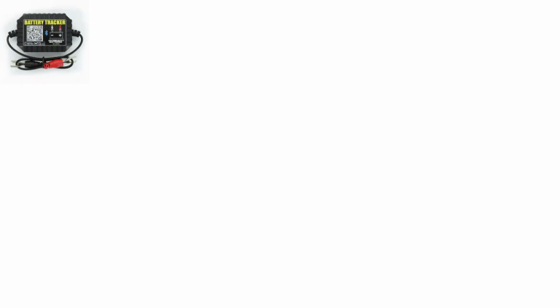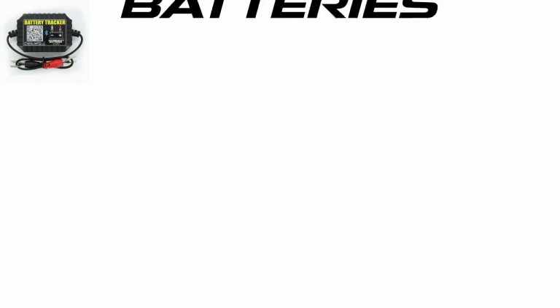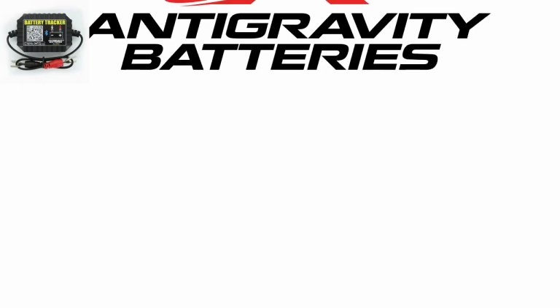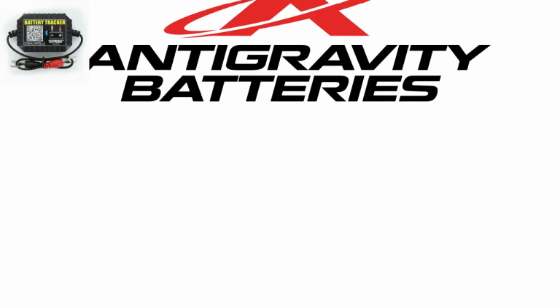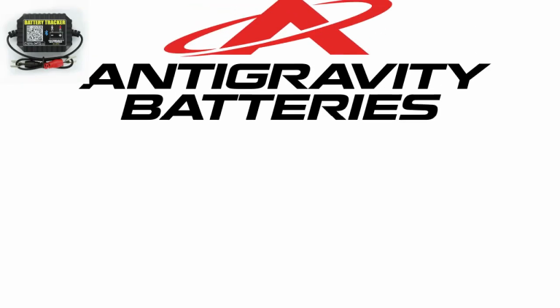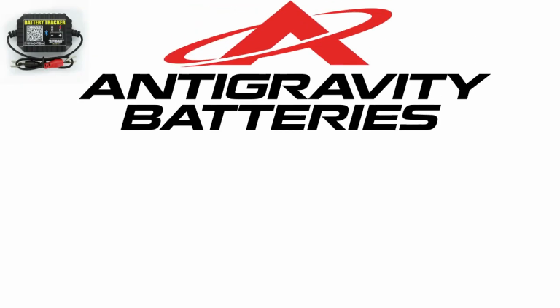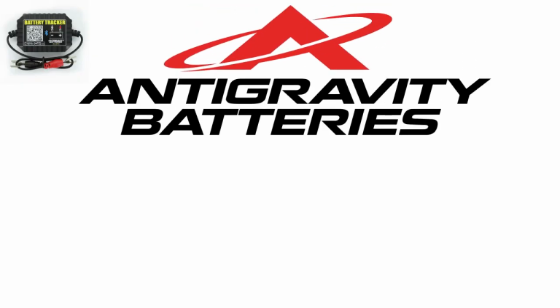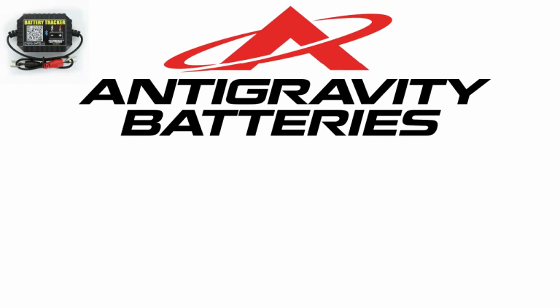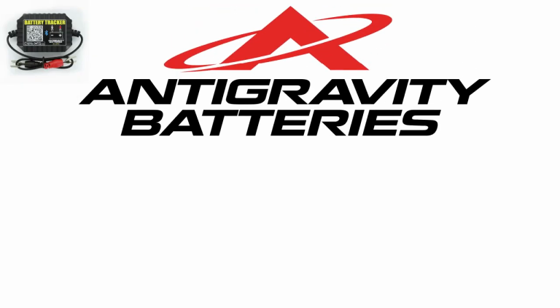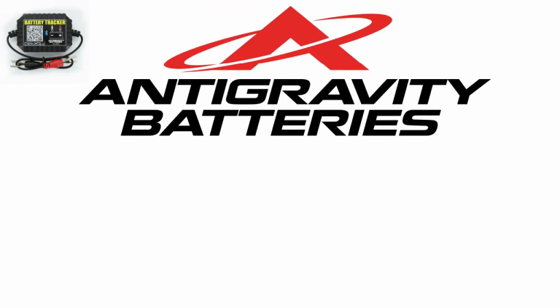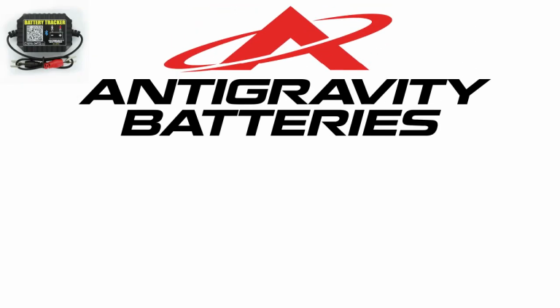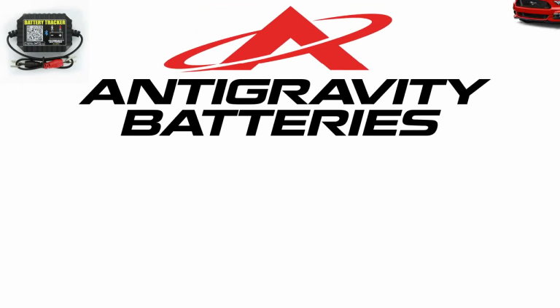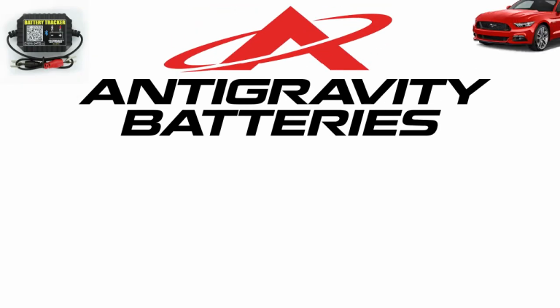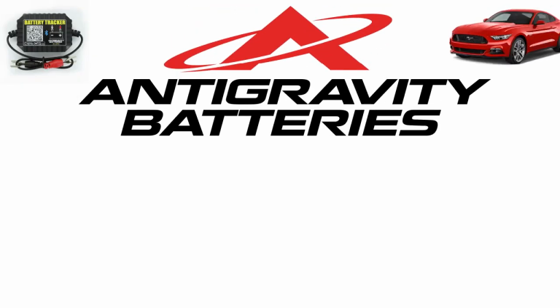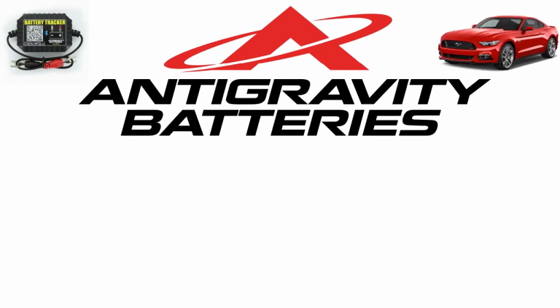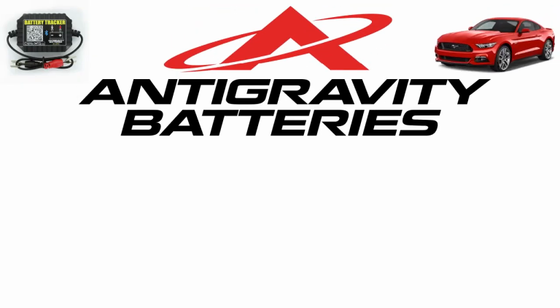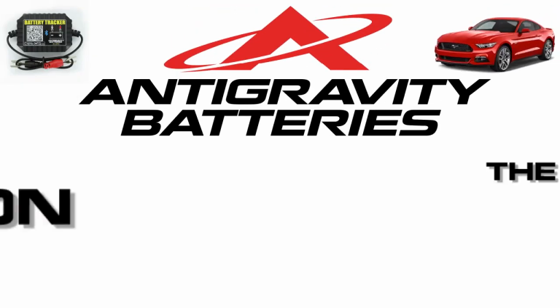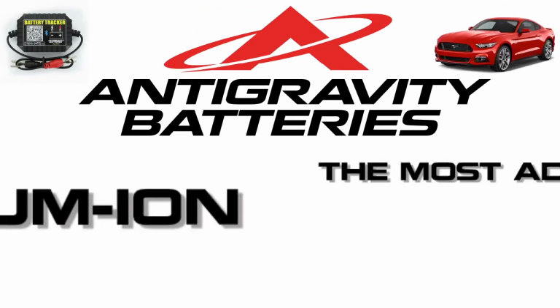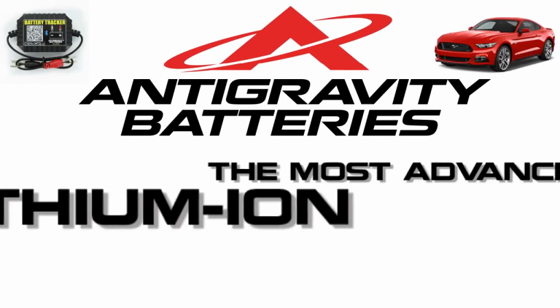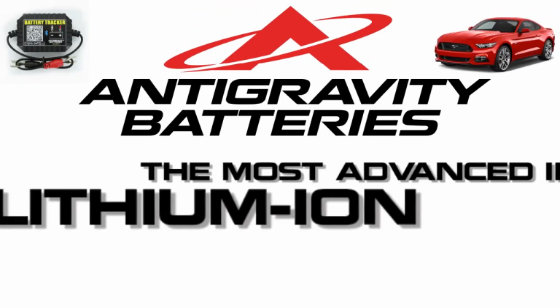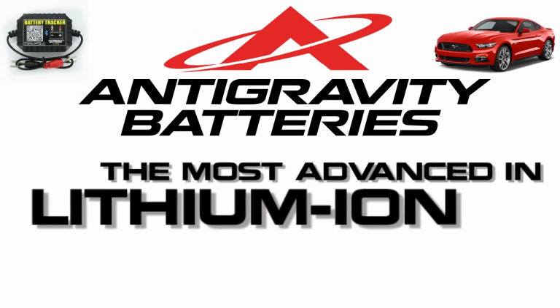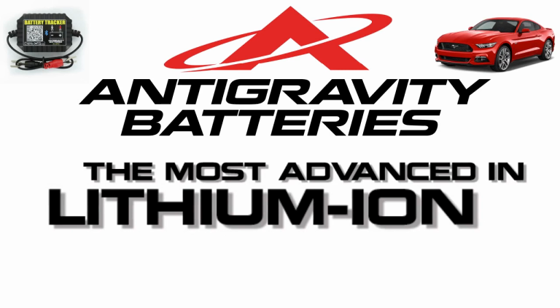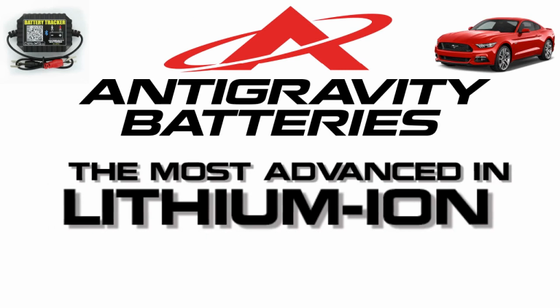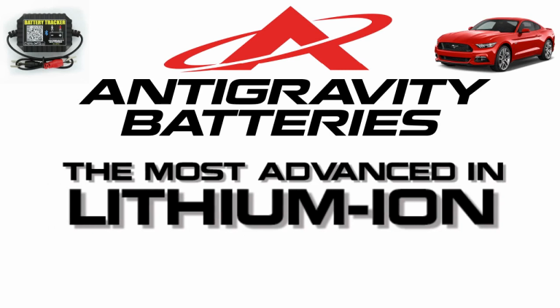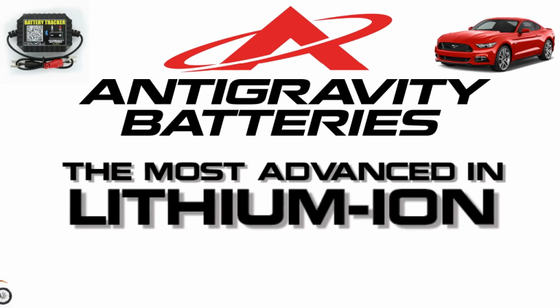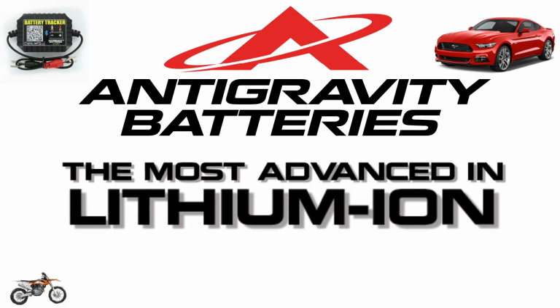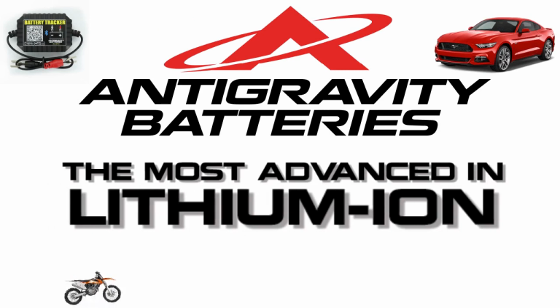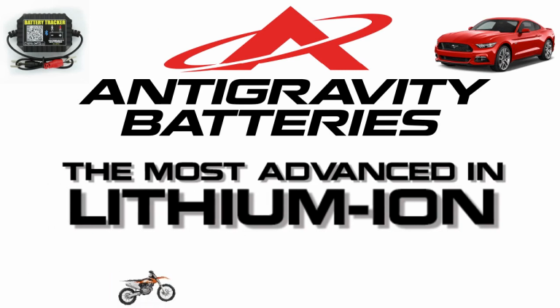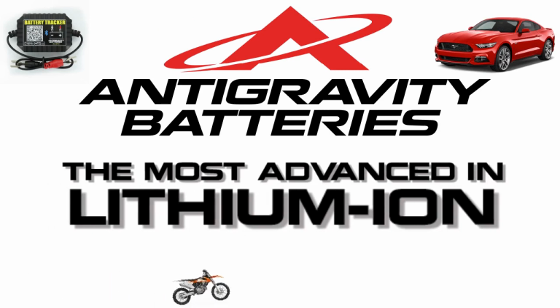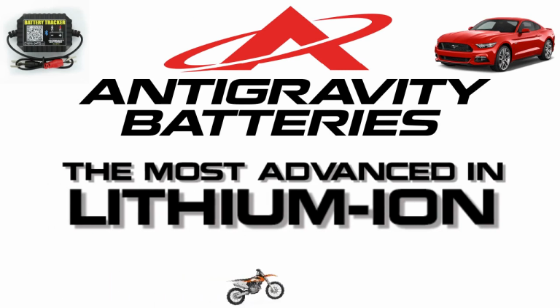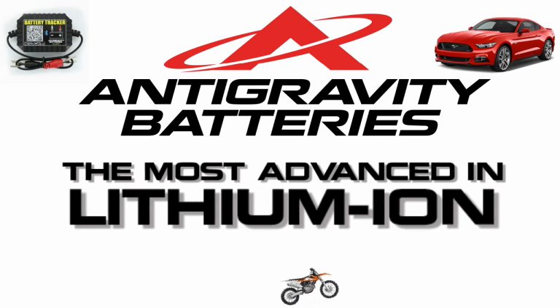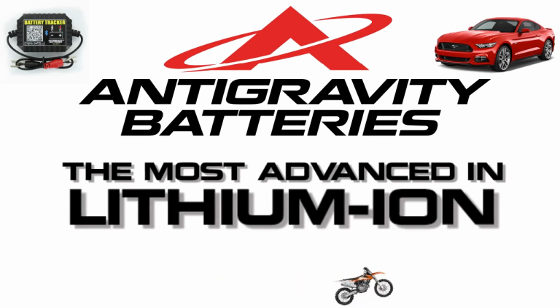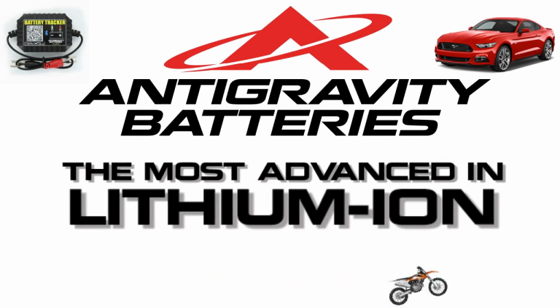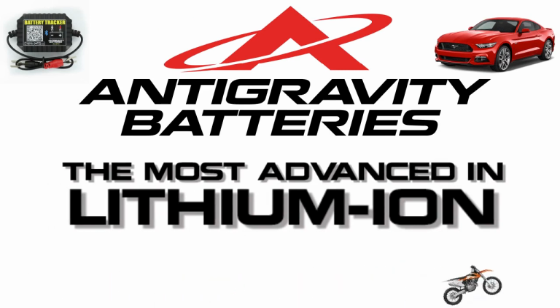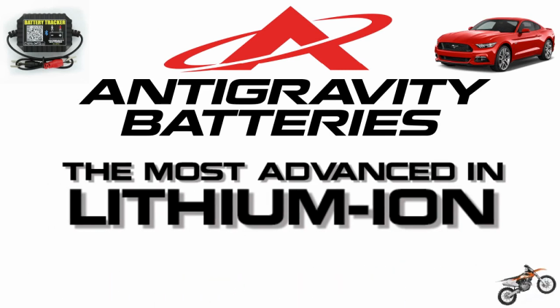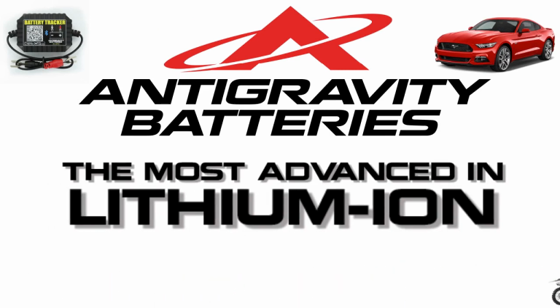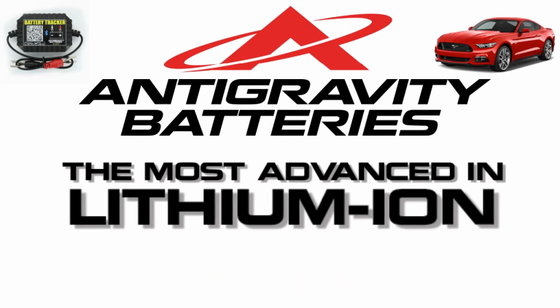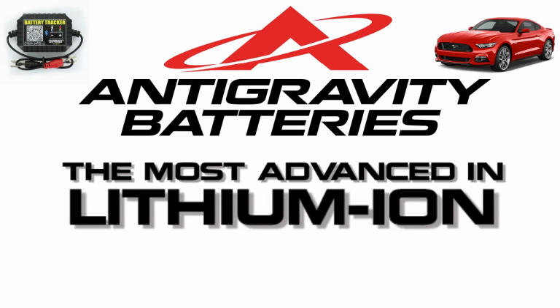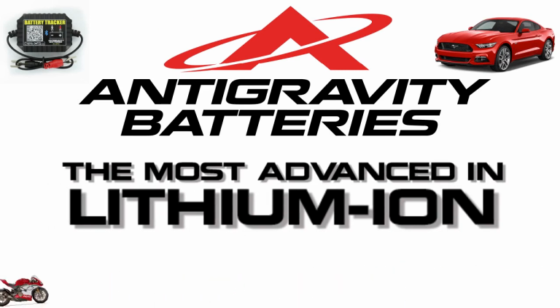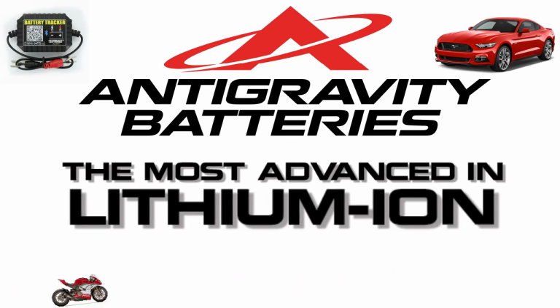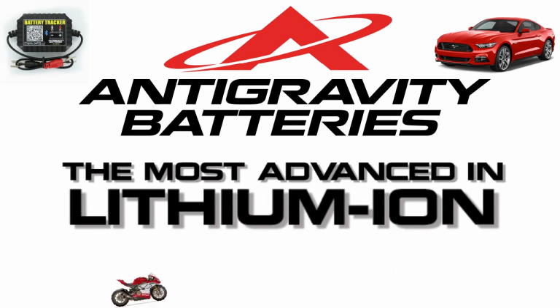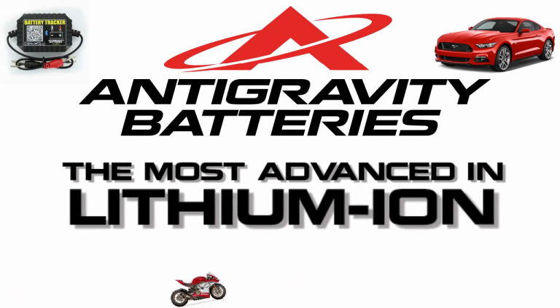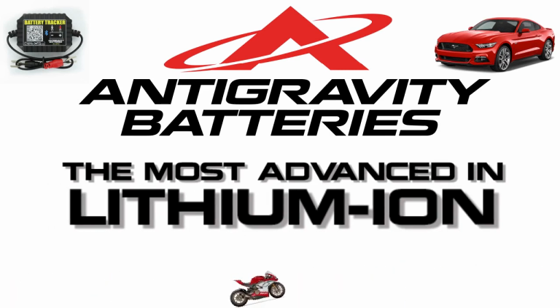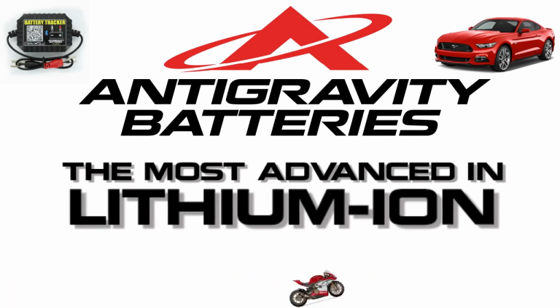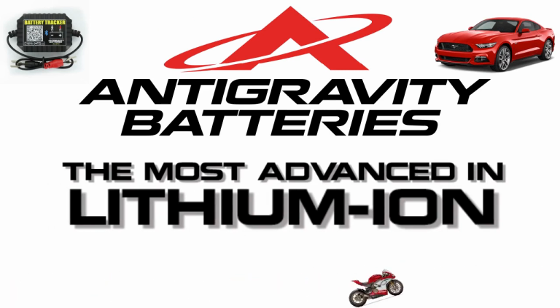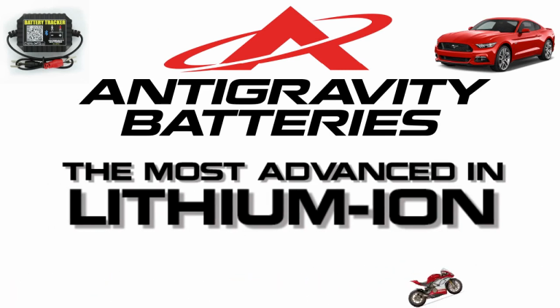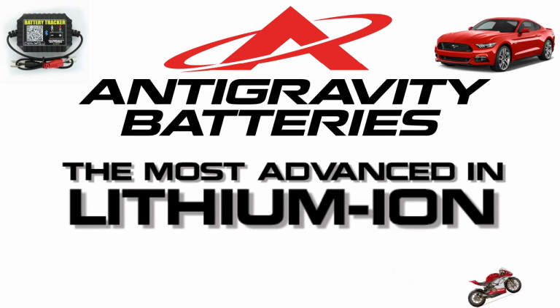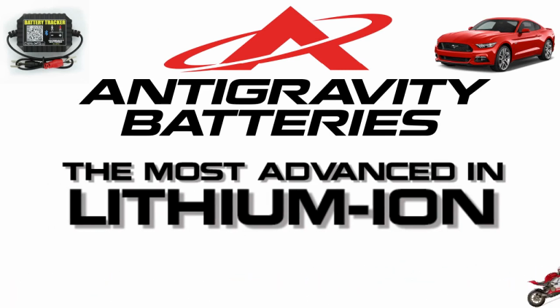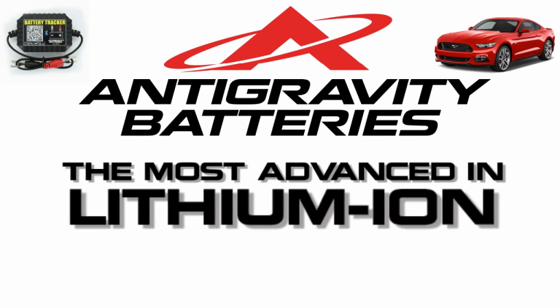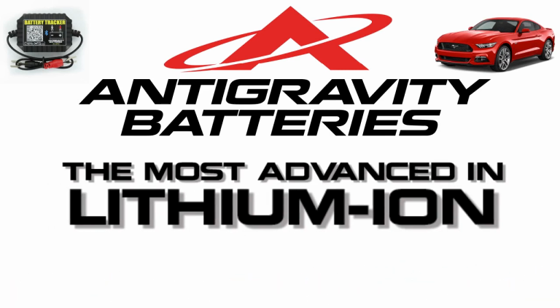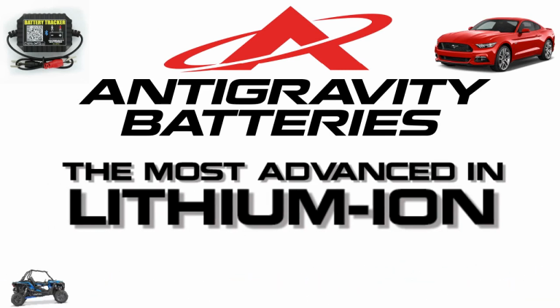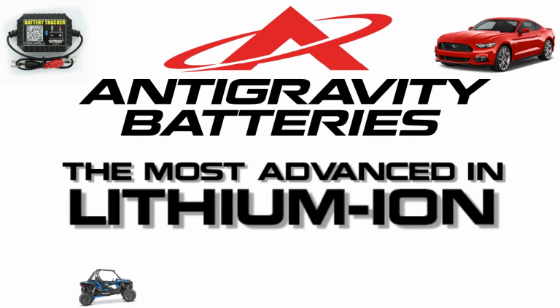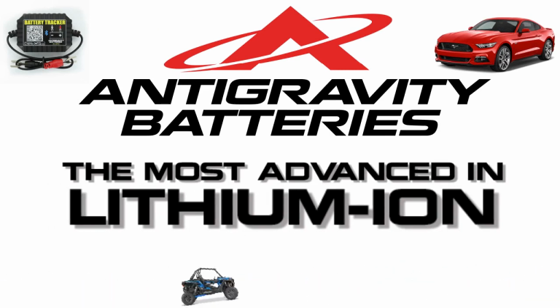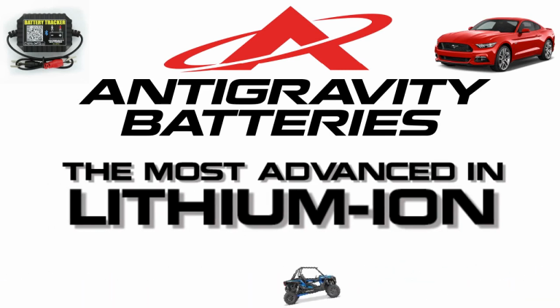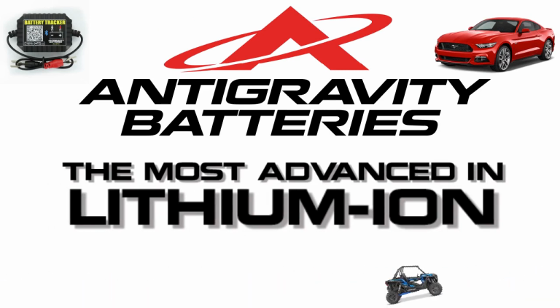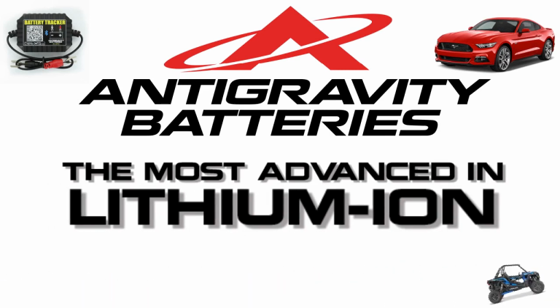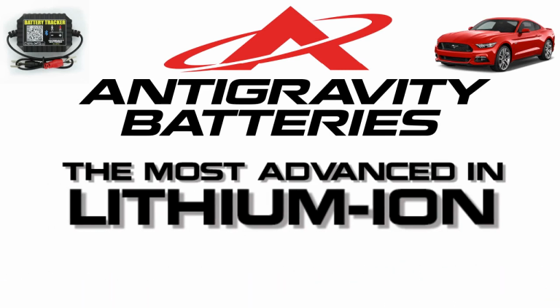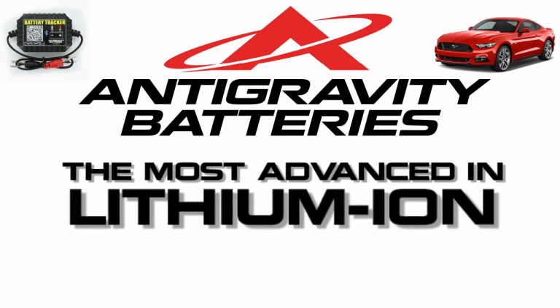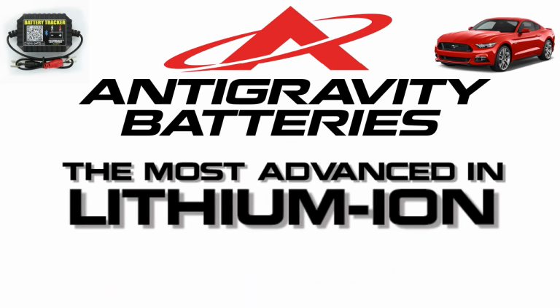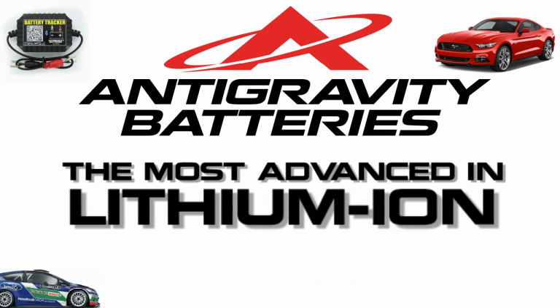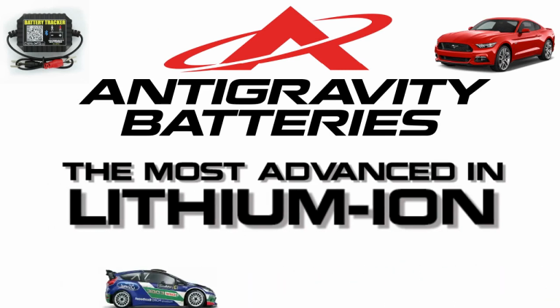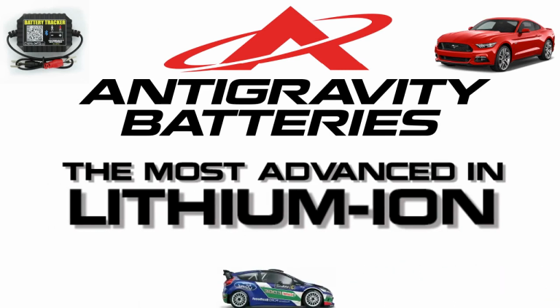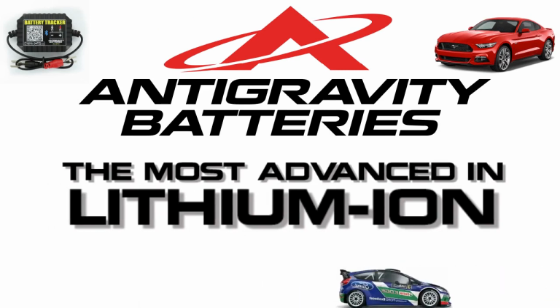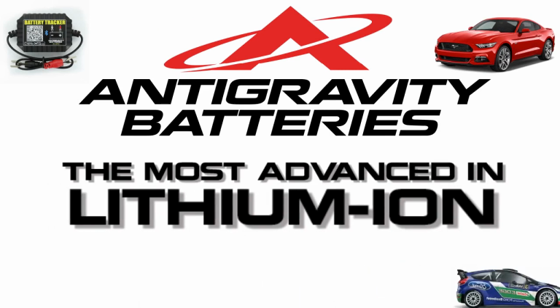Please drop by antigravitybatteries.com and get more info on the new Battery Tracker and other cutting-edge lithium battery products.